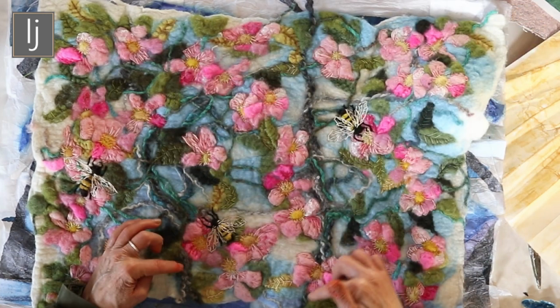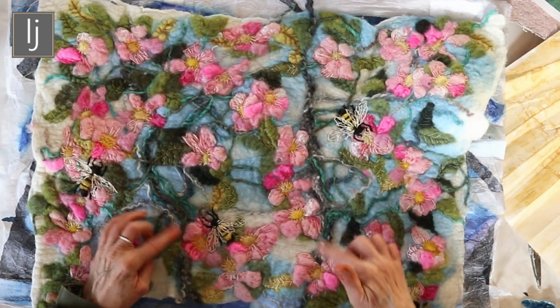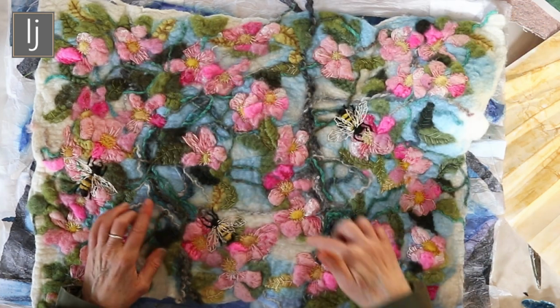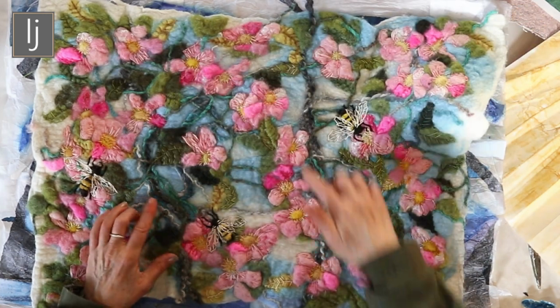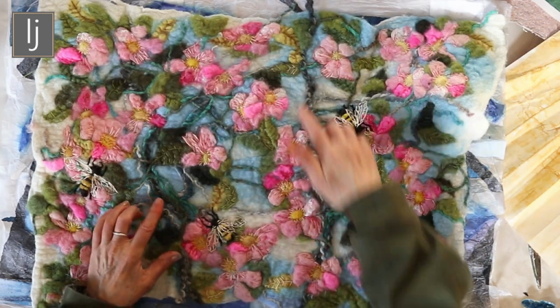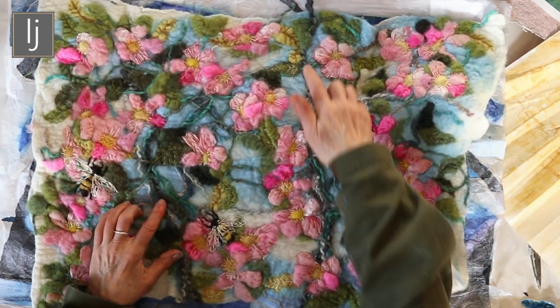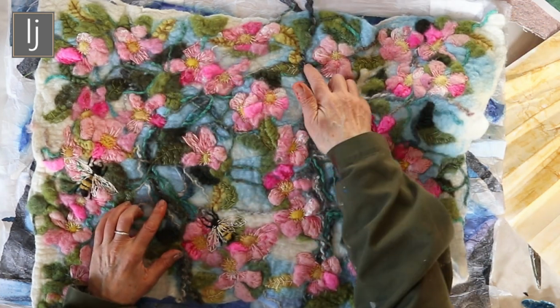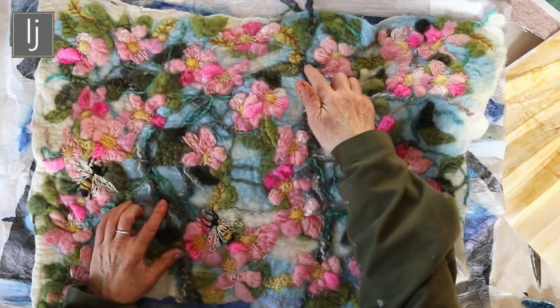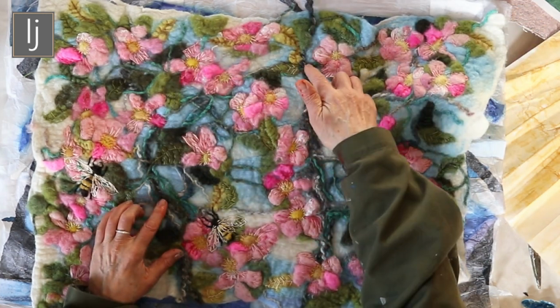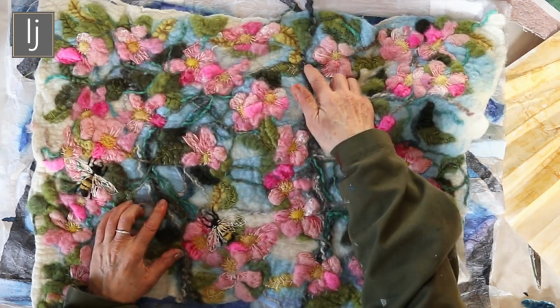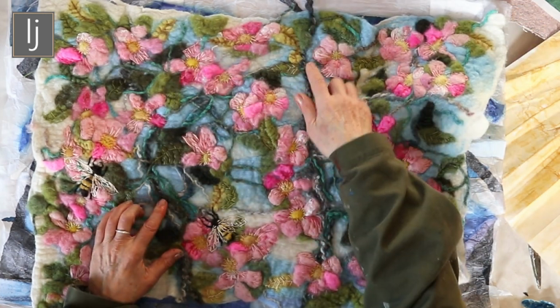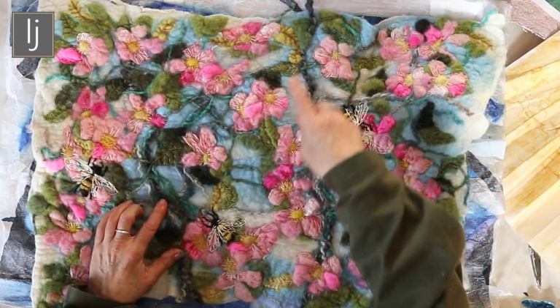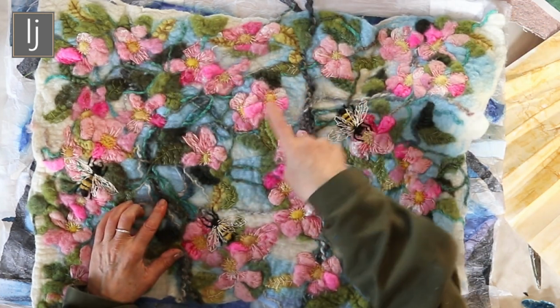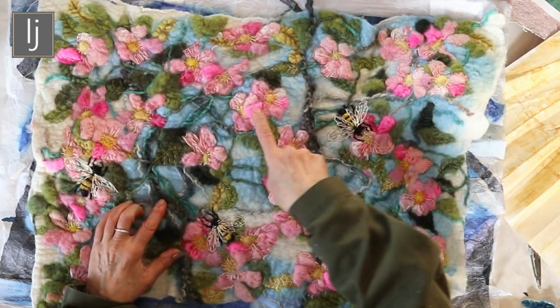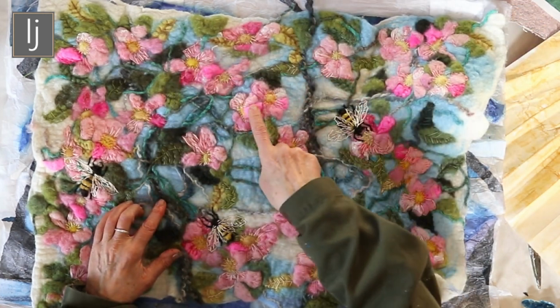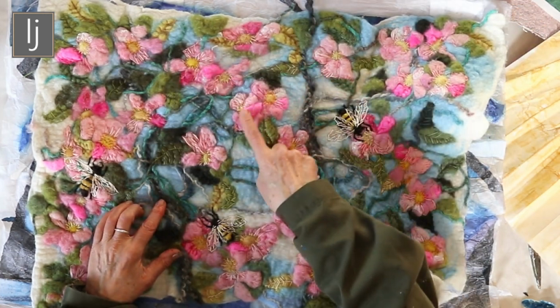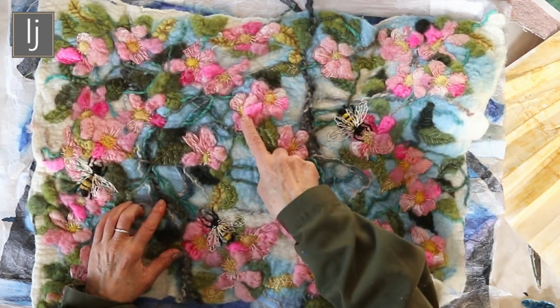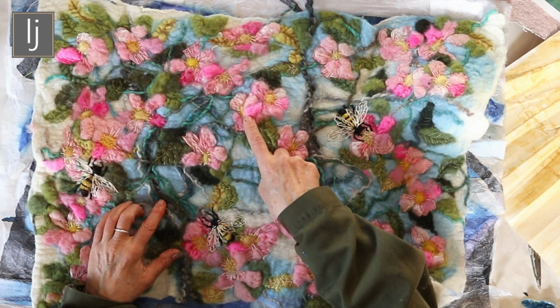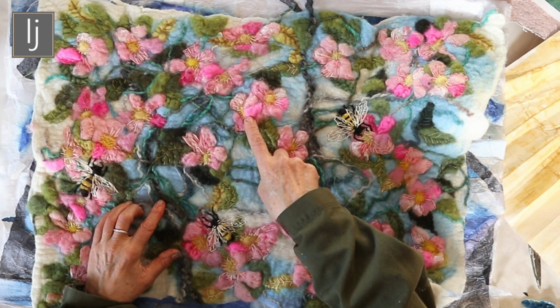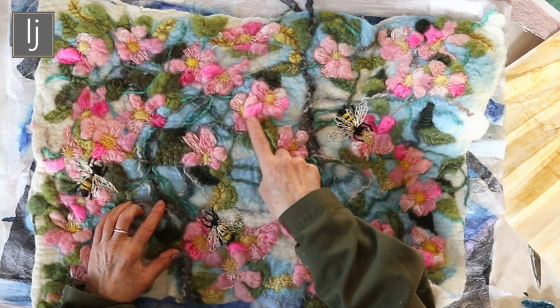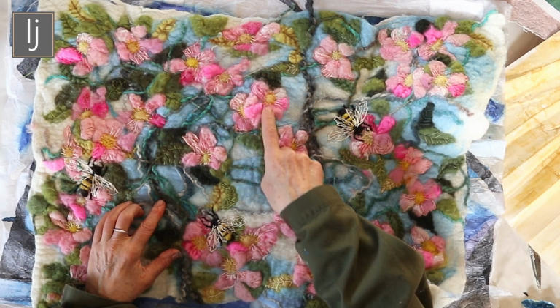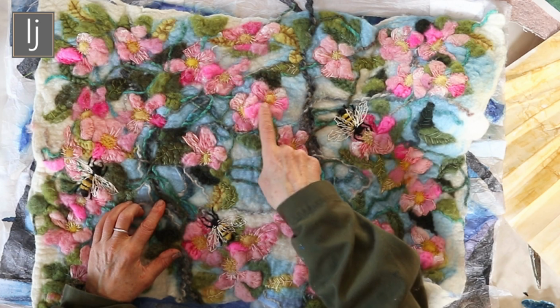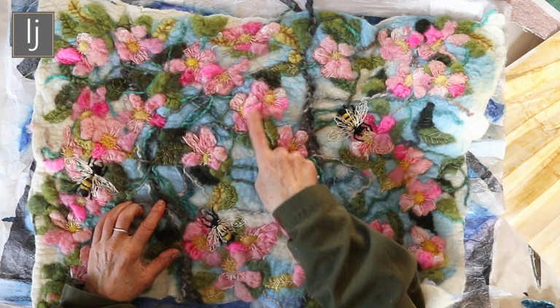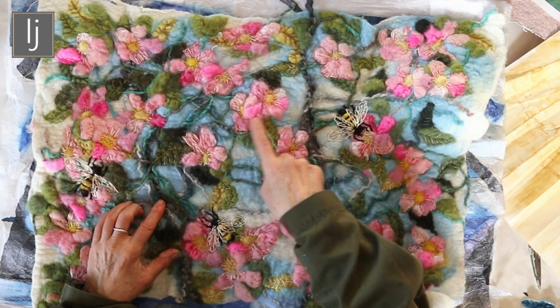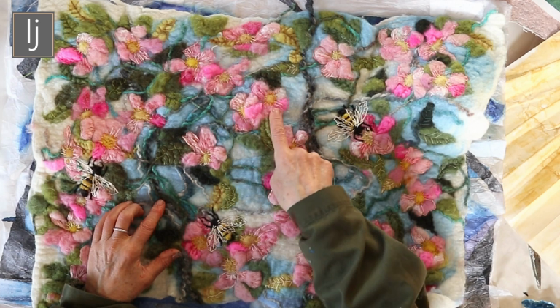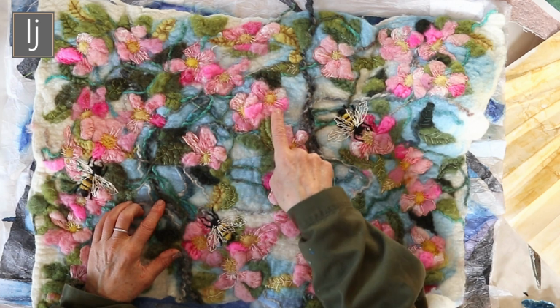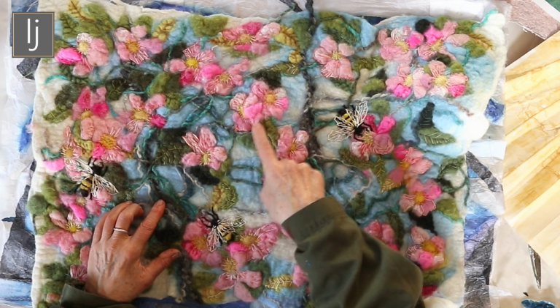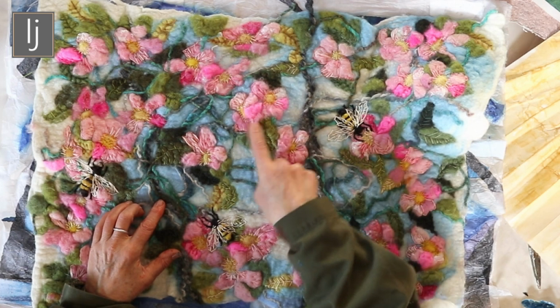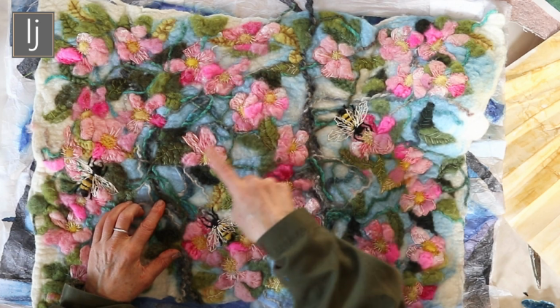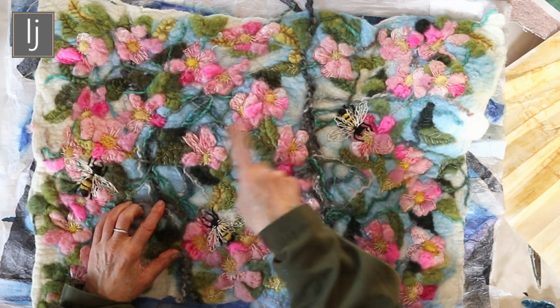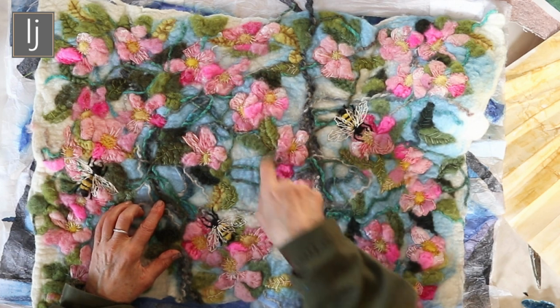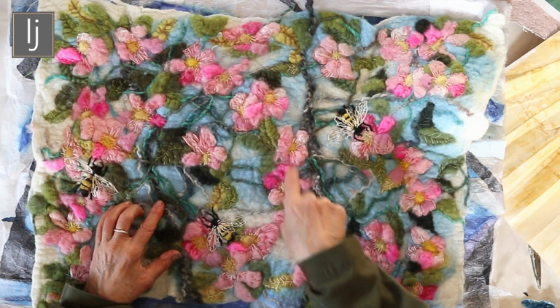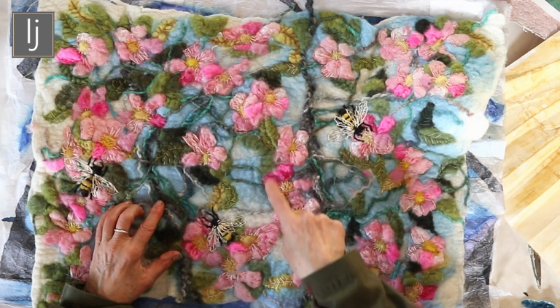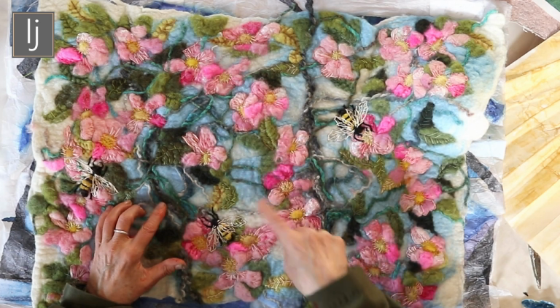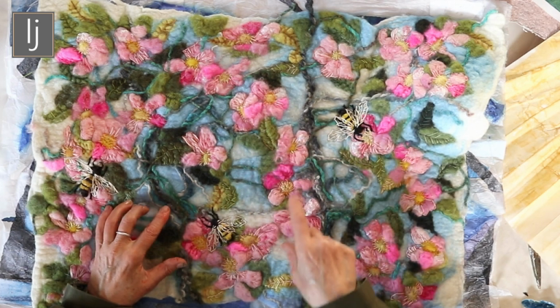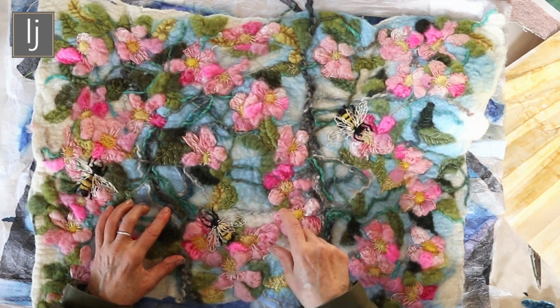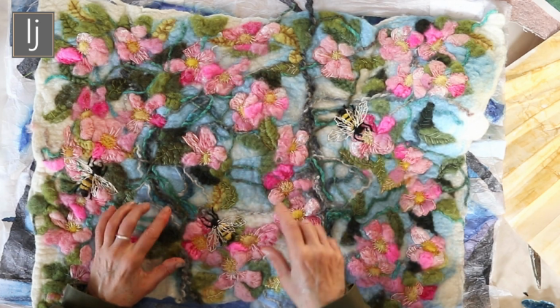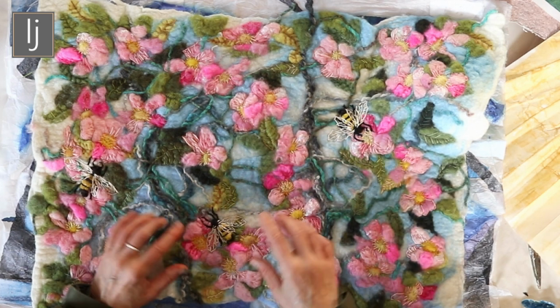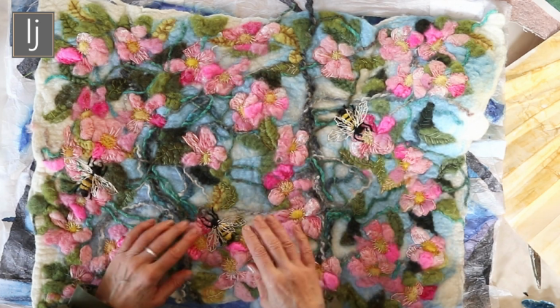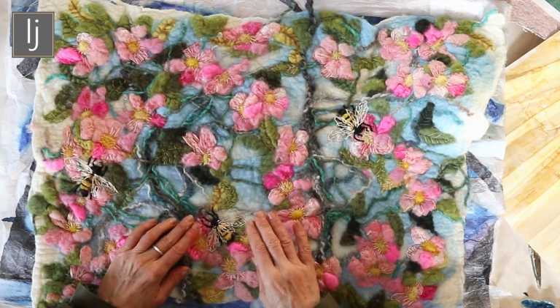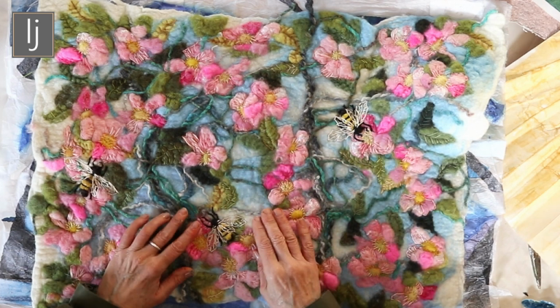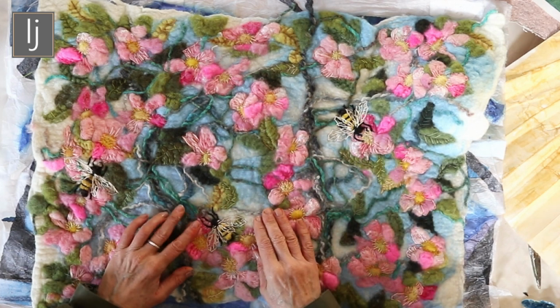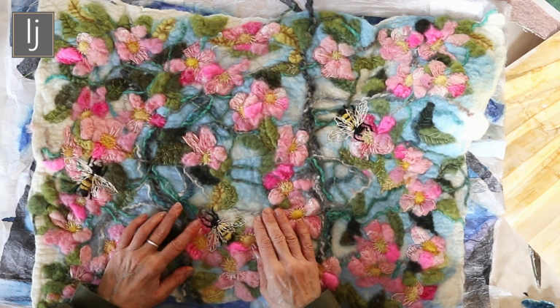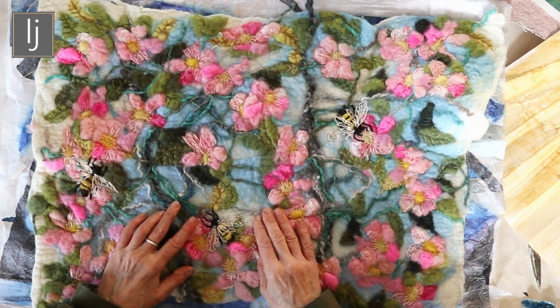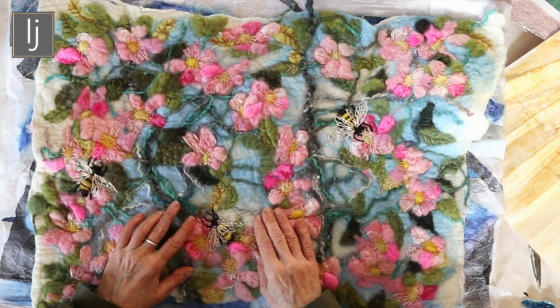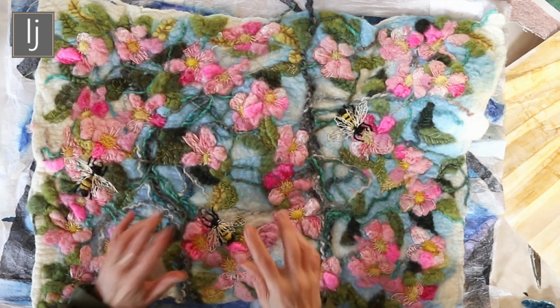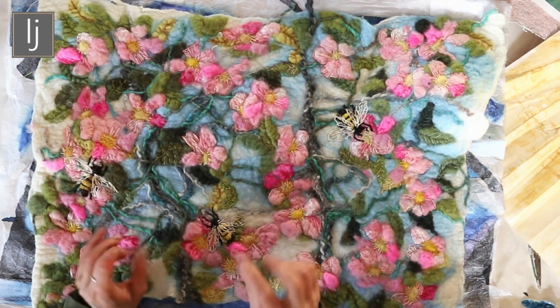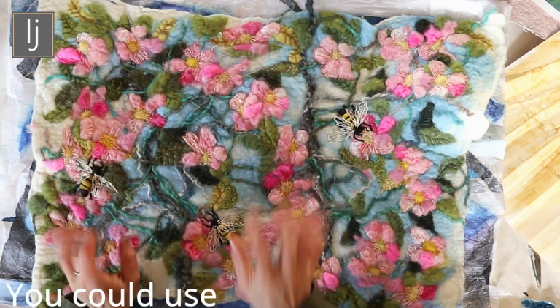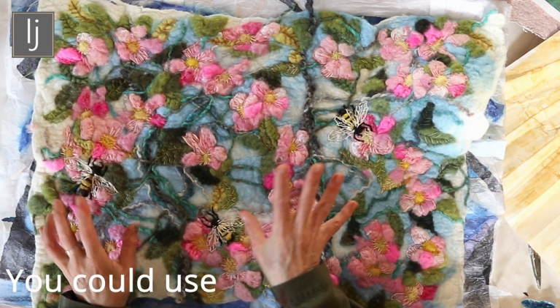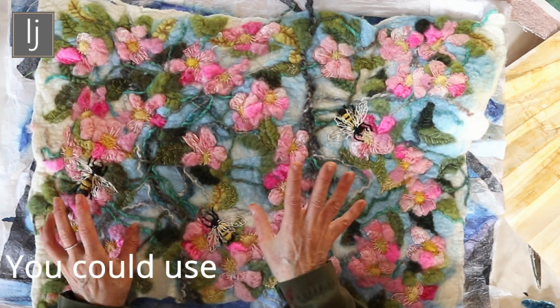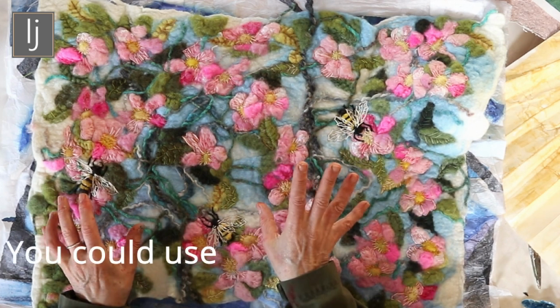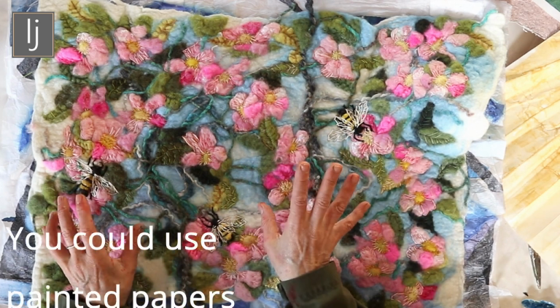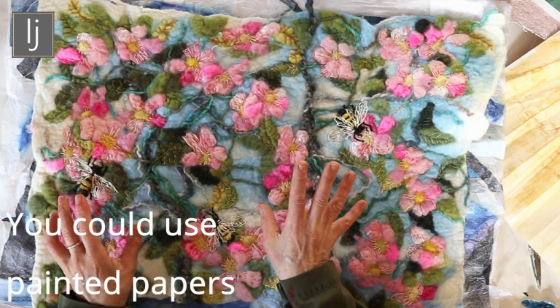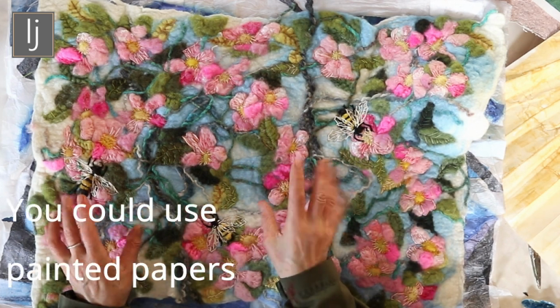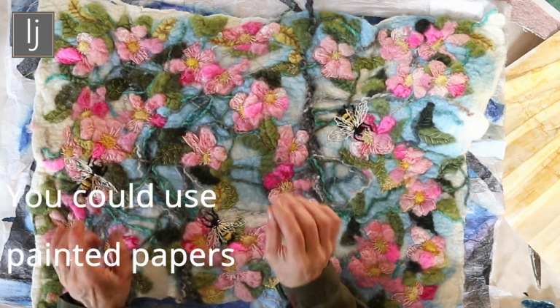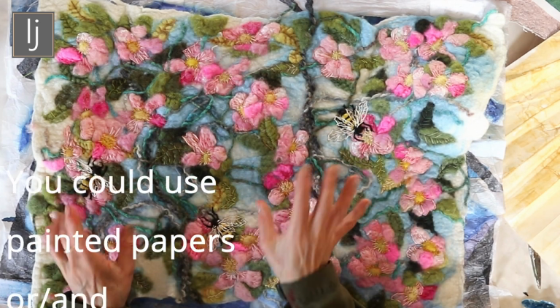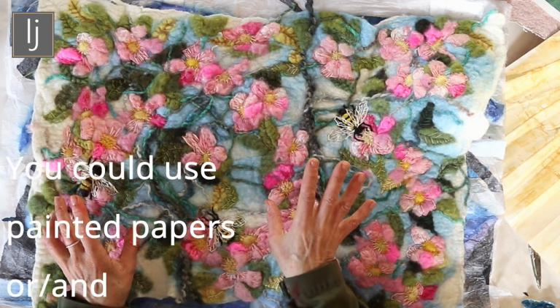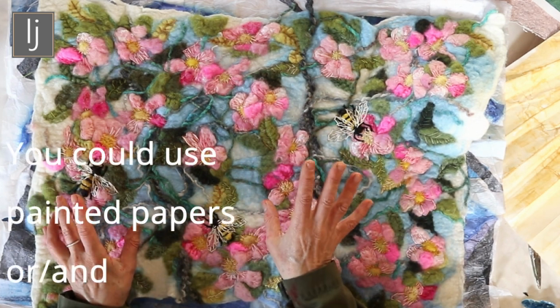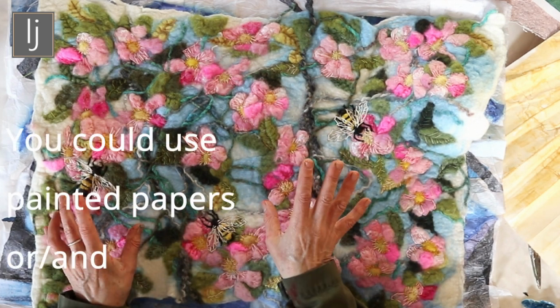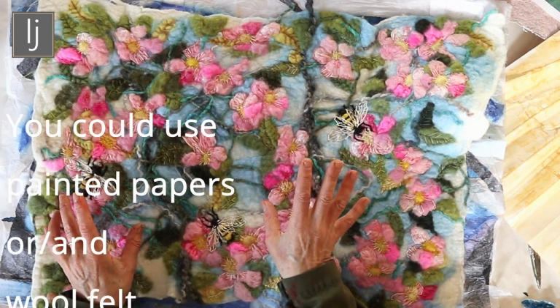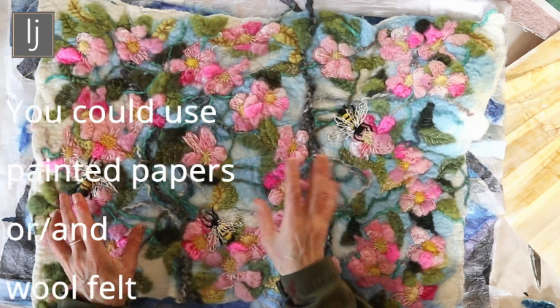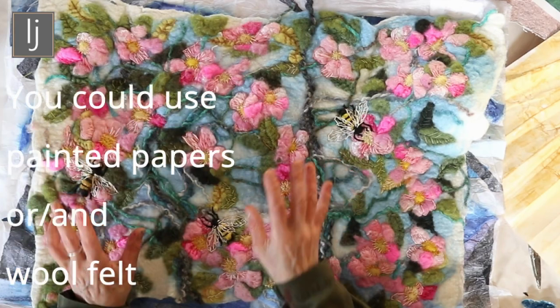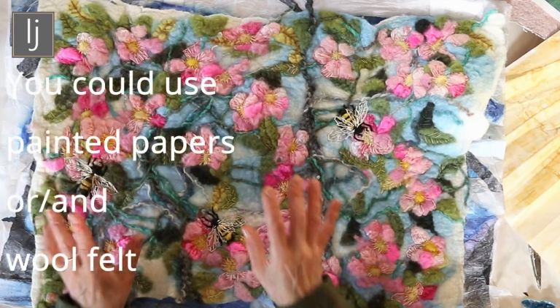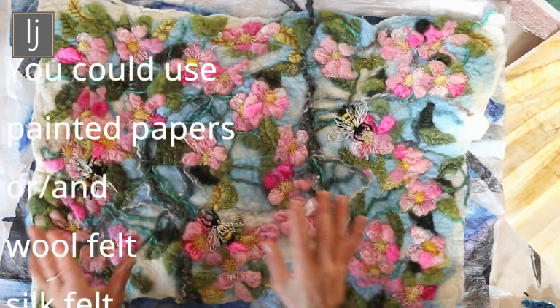There are threads in it — you could paint tissue papers and stick on the petals, cut them all out first, just put them on, and make up the flowers.